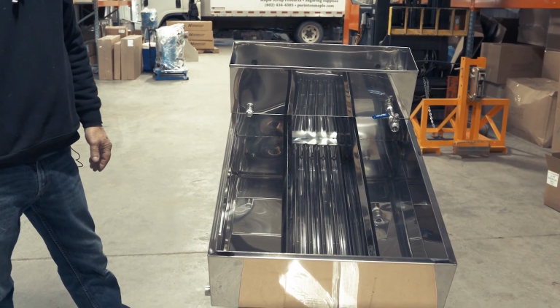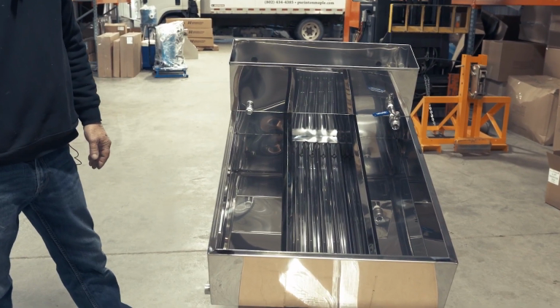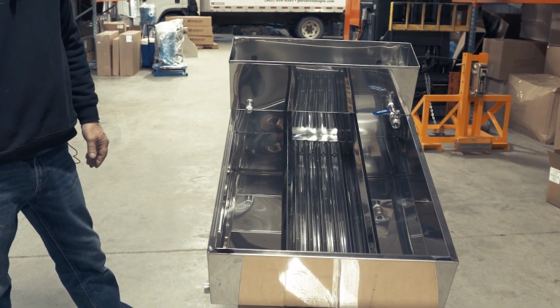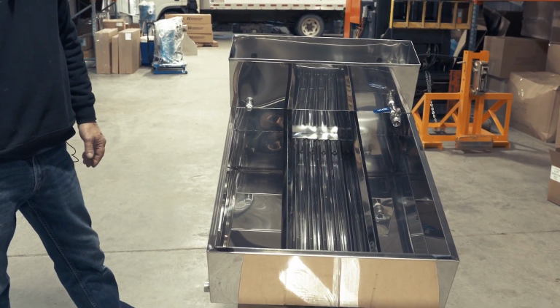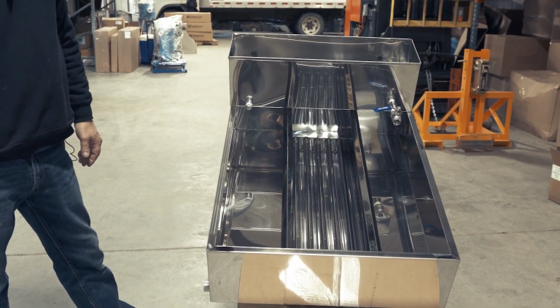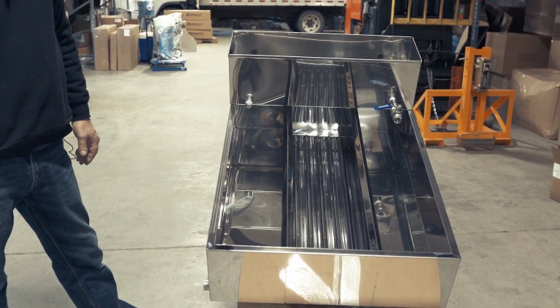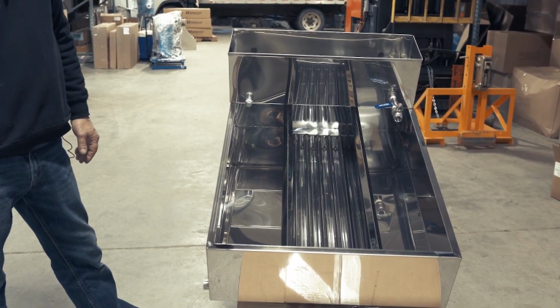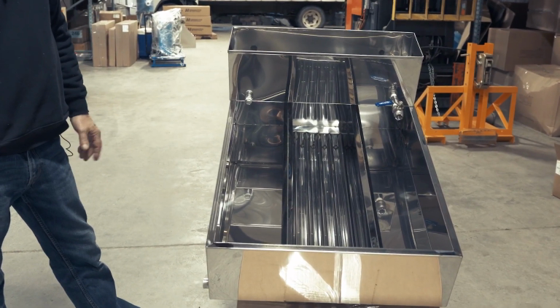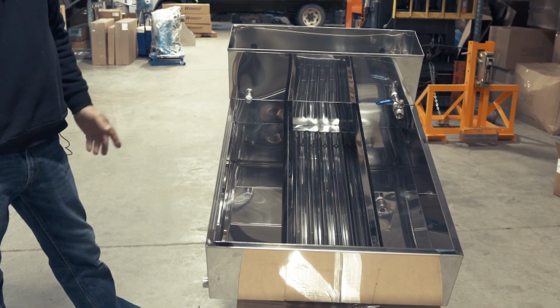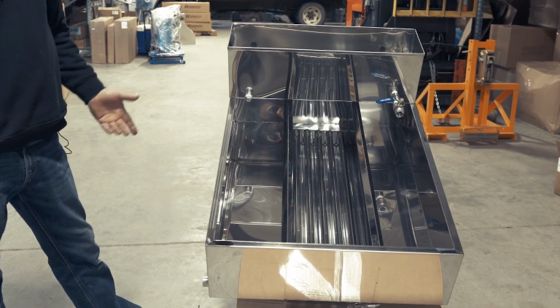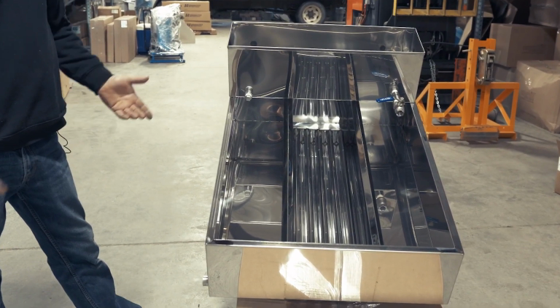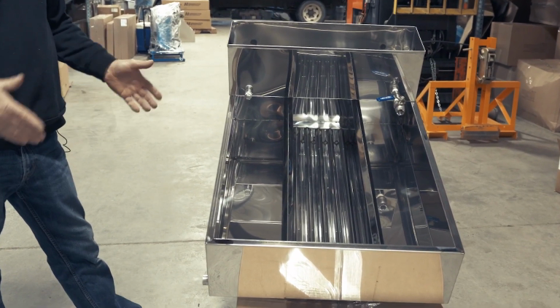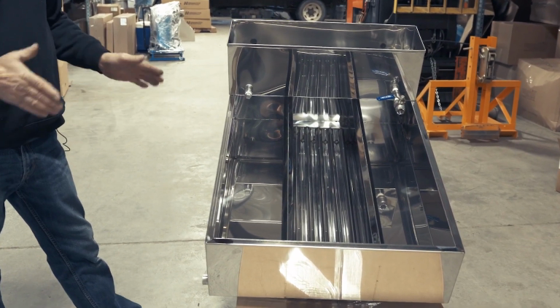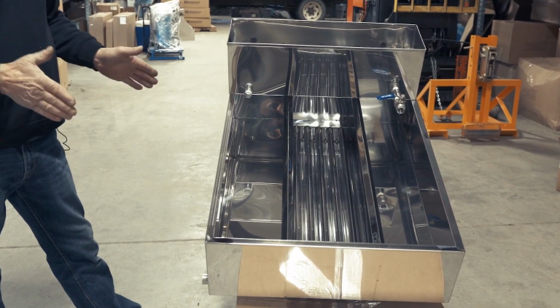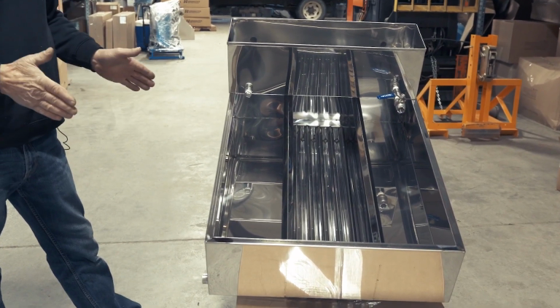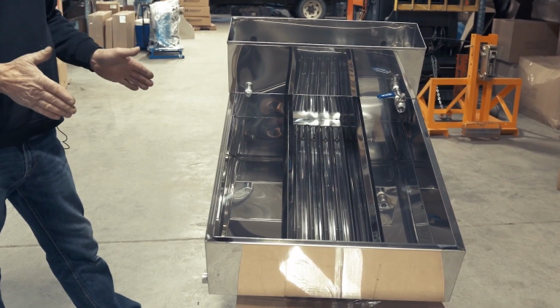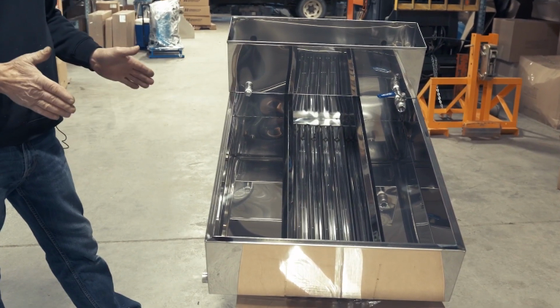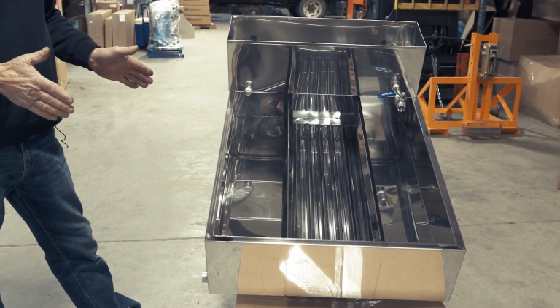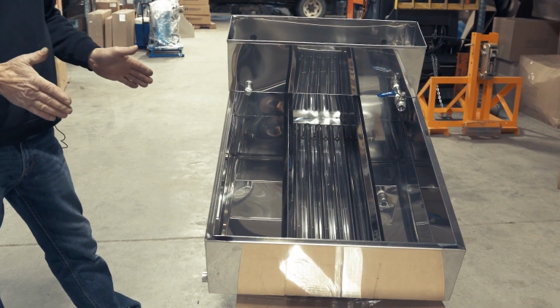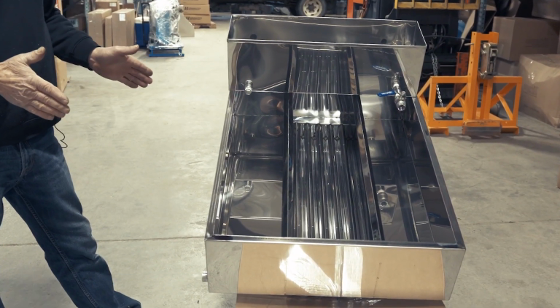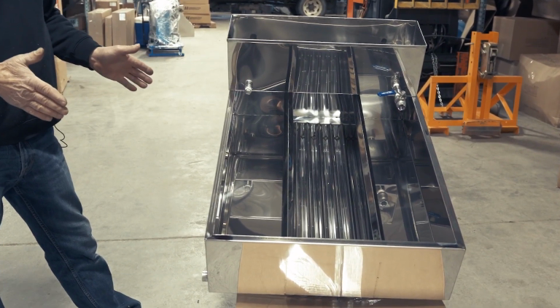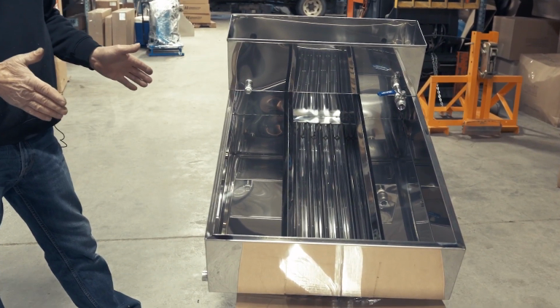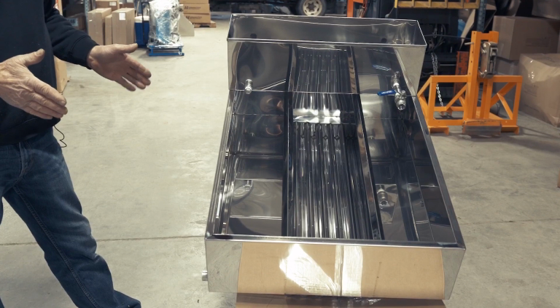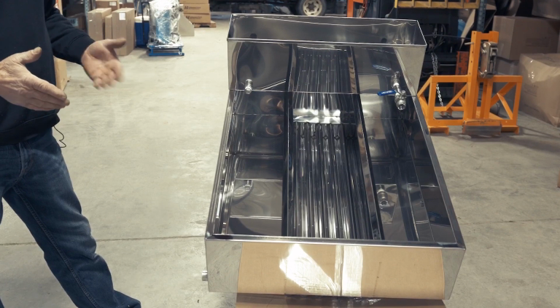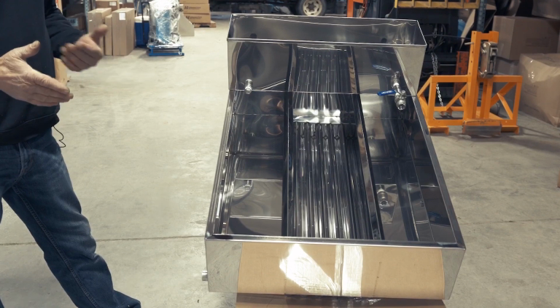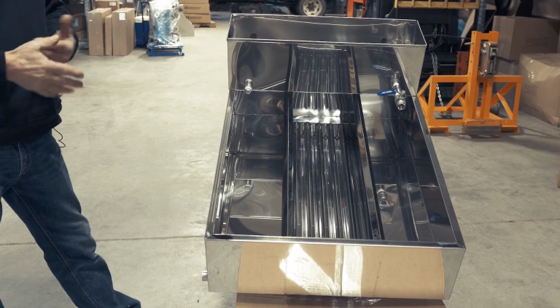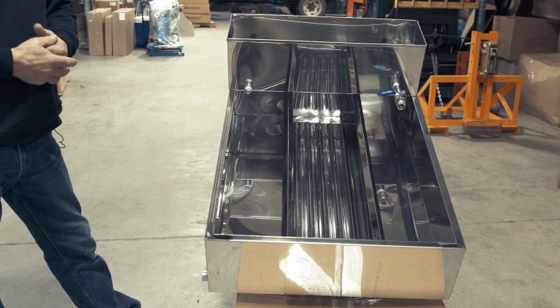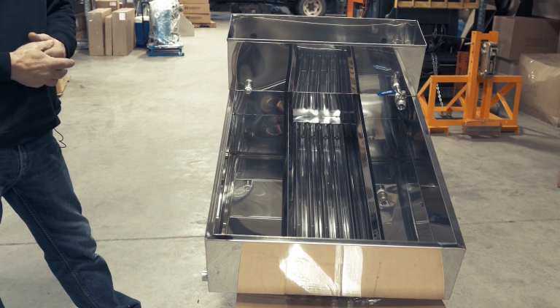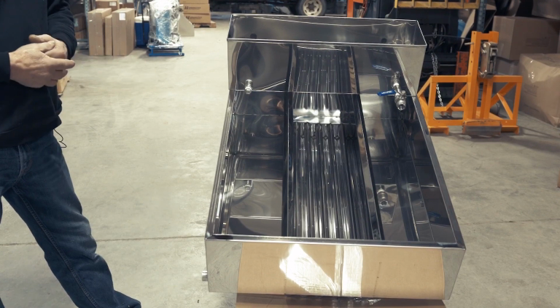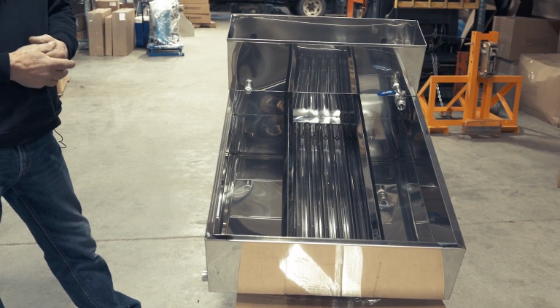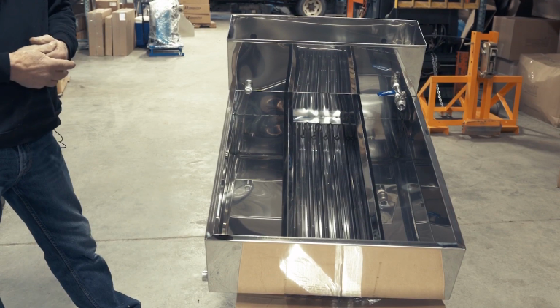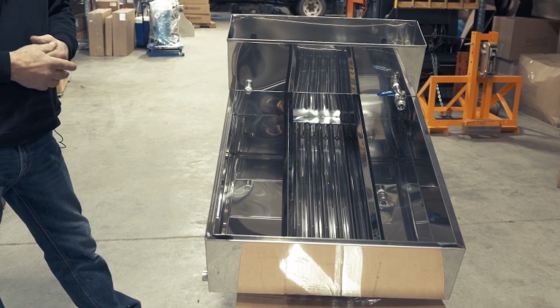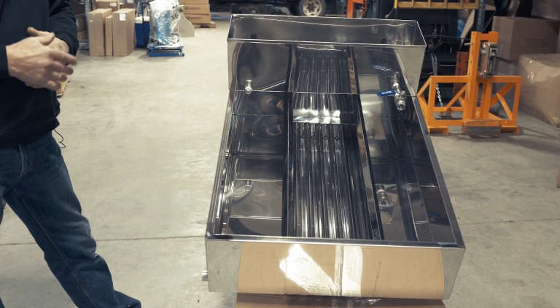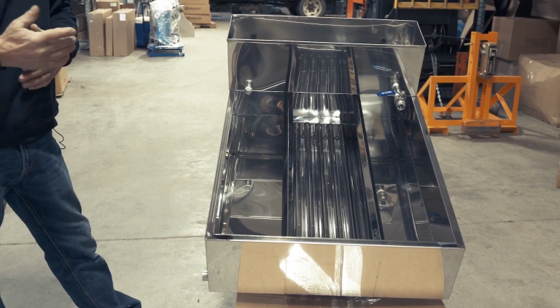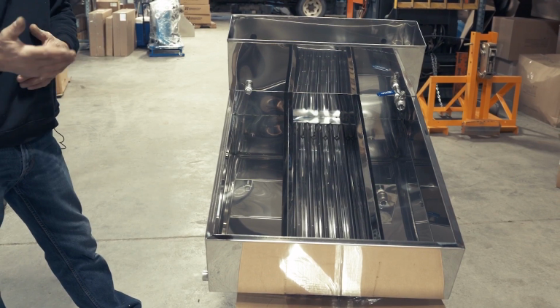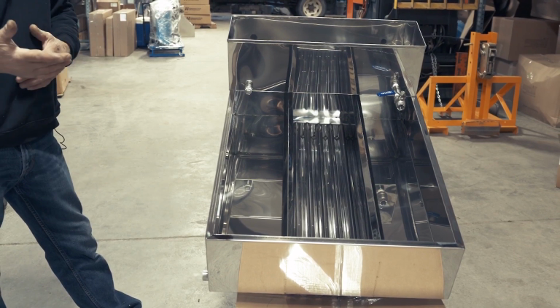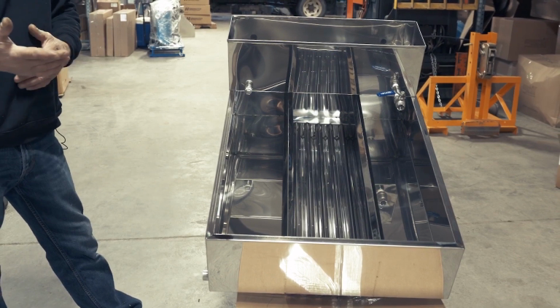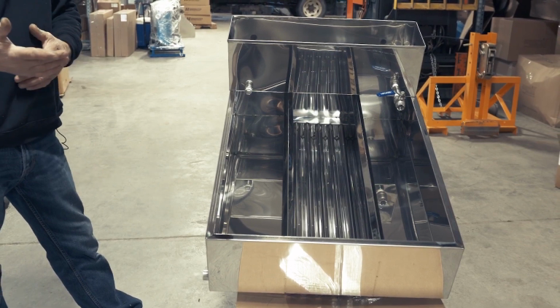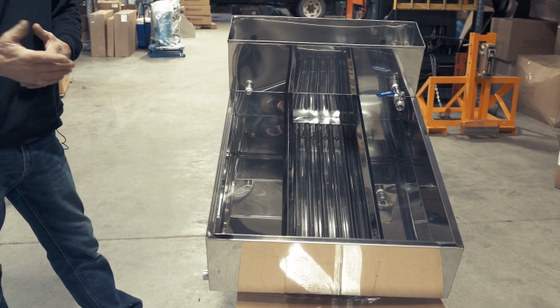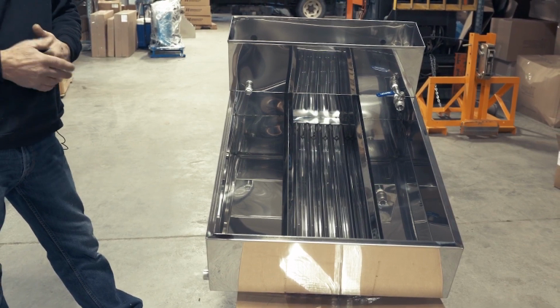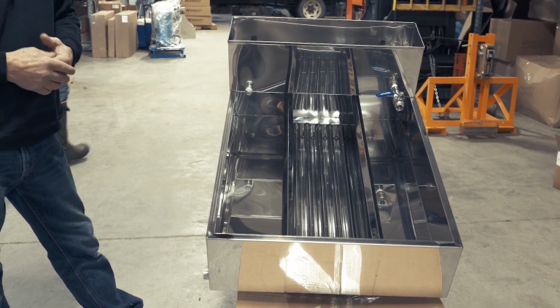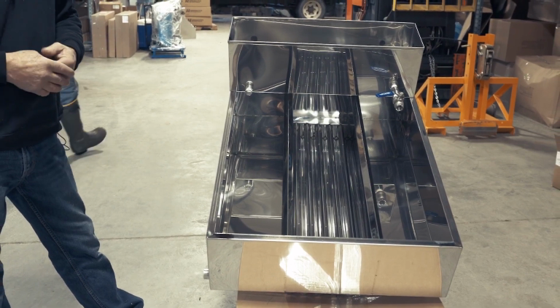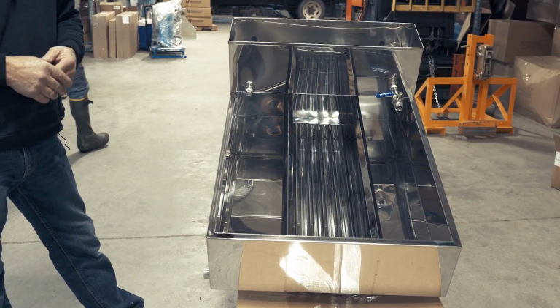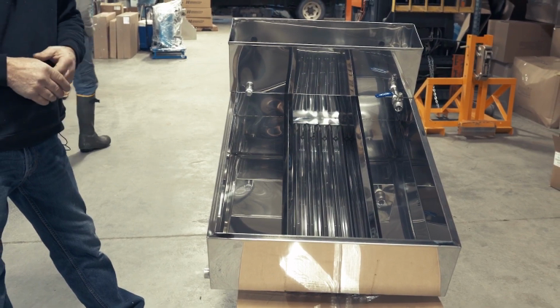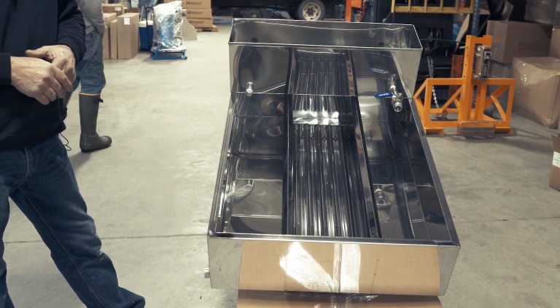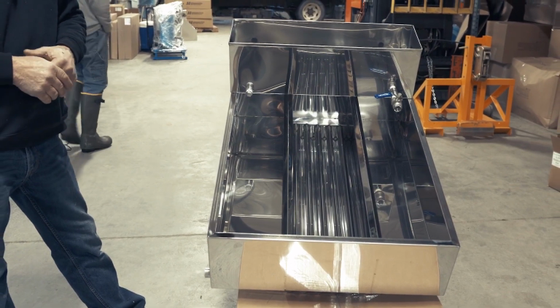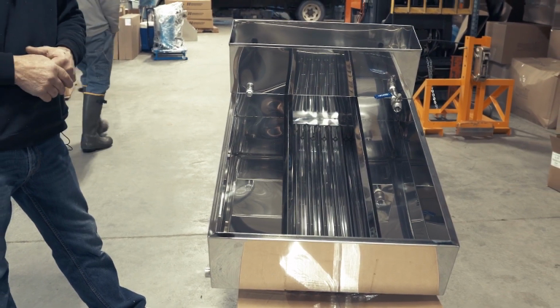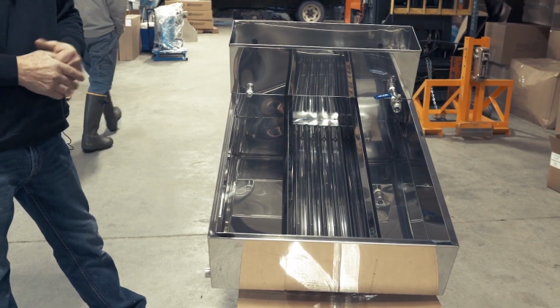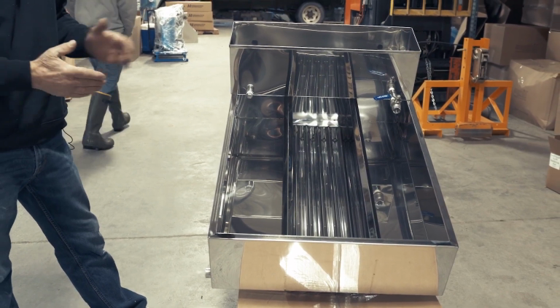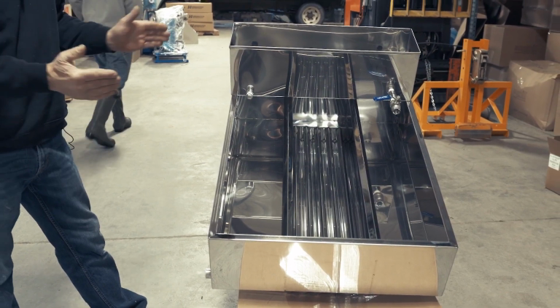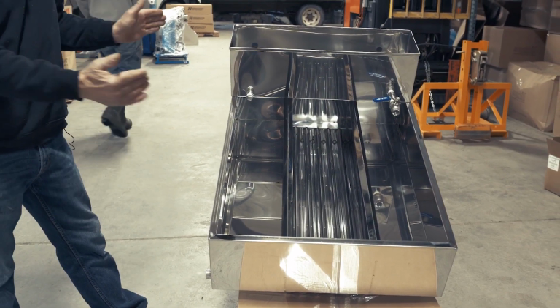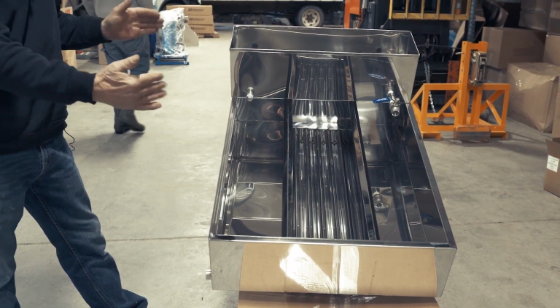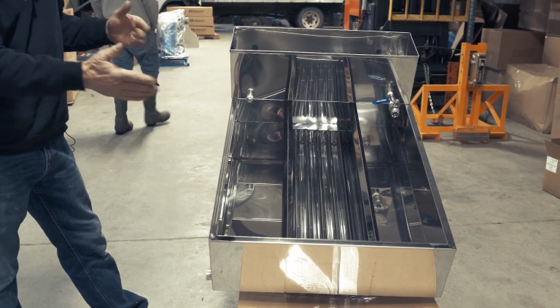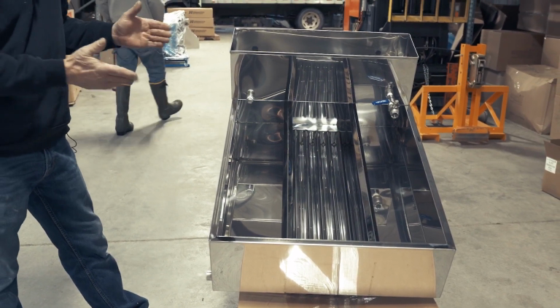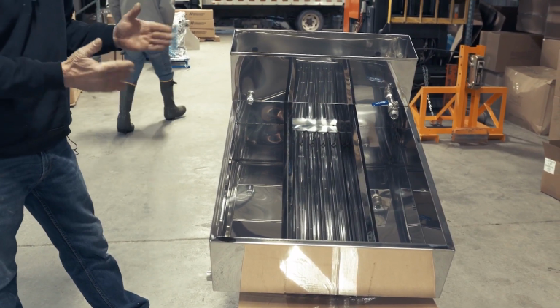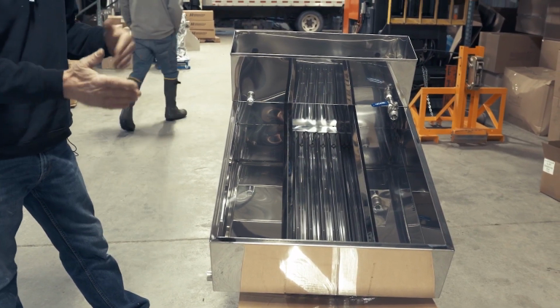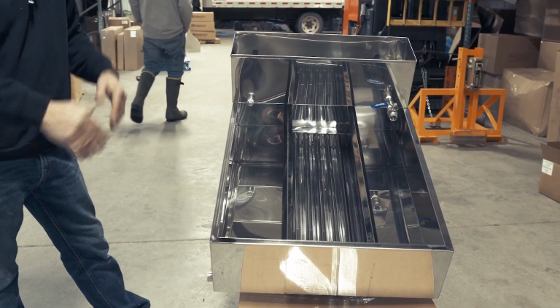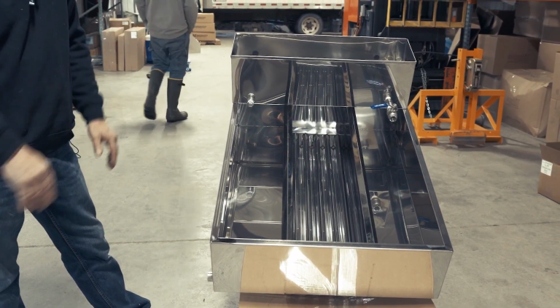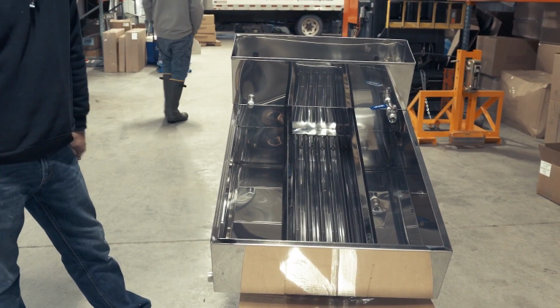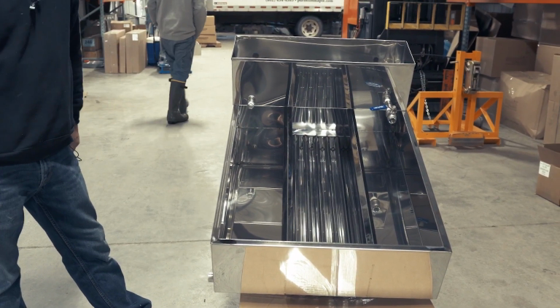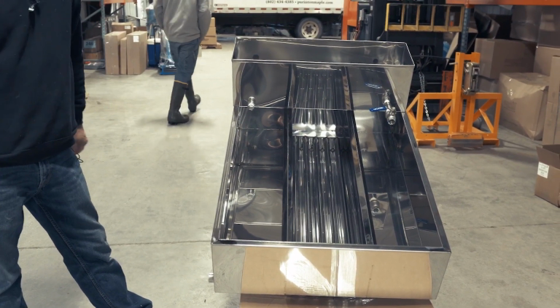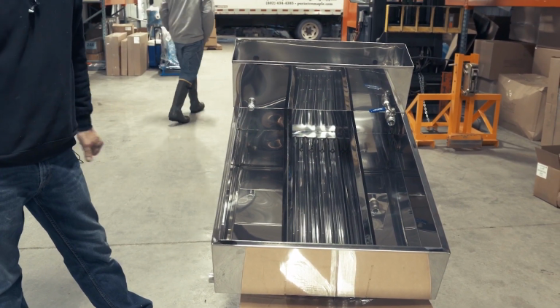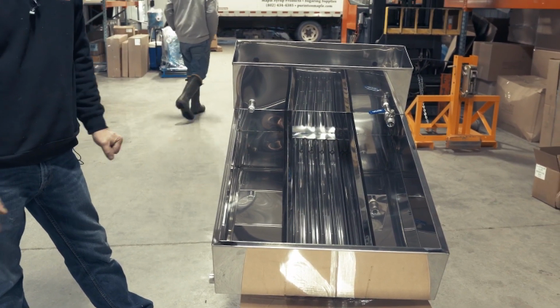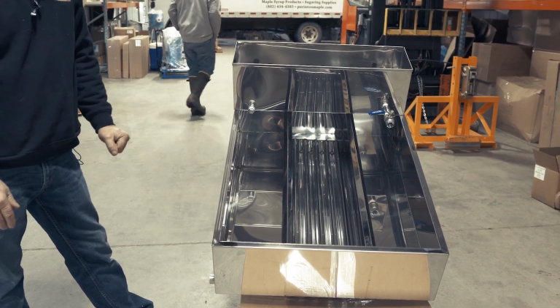This particular pan will increase your boiling rate 50% or more, over the same size pan with no flues.